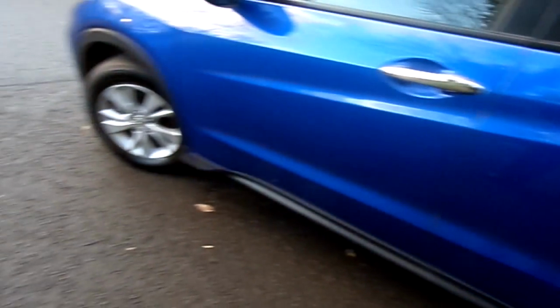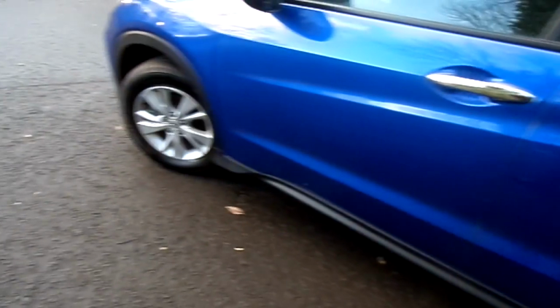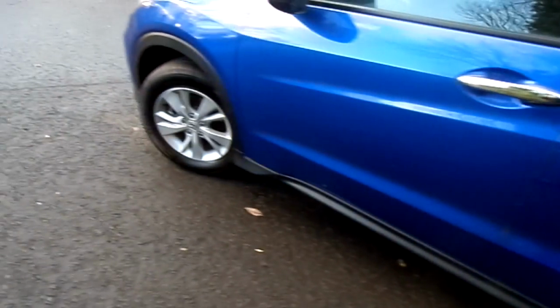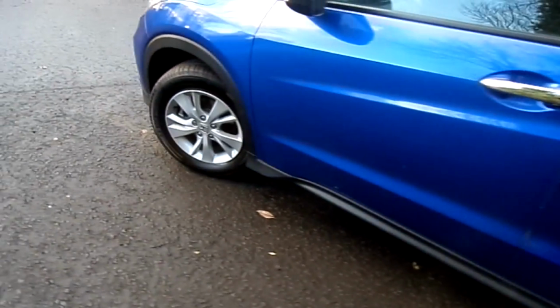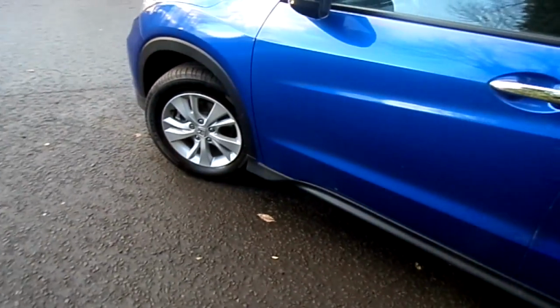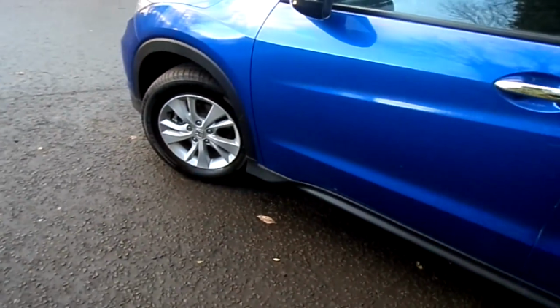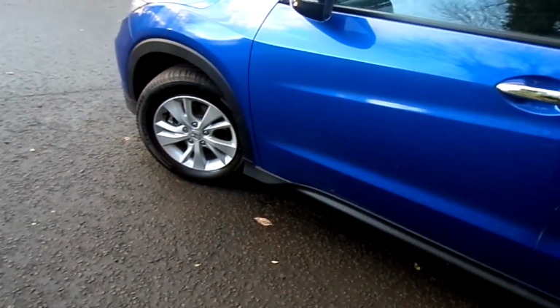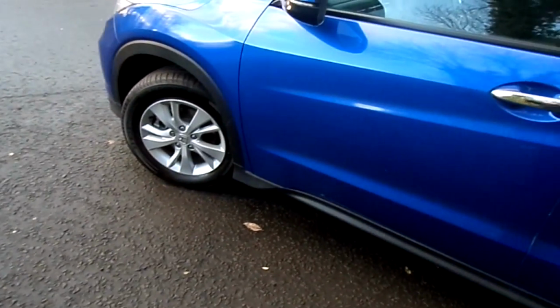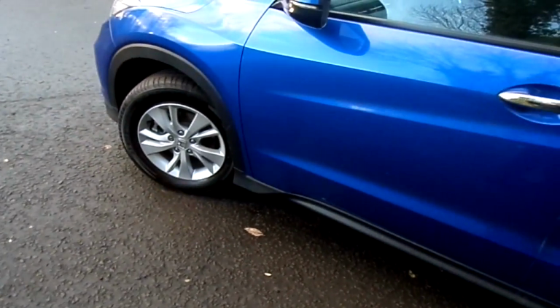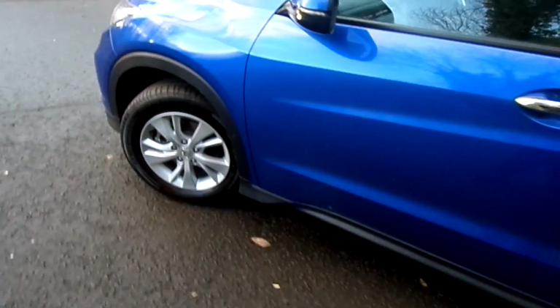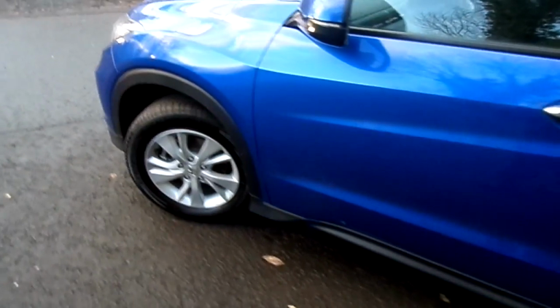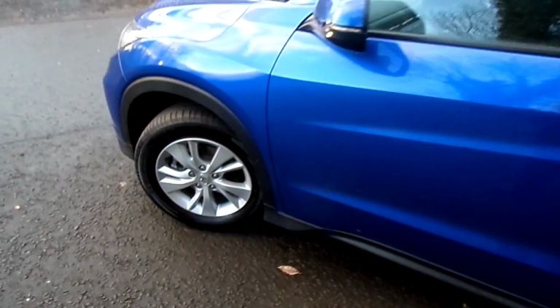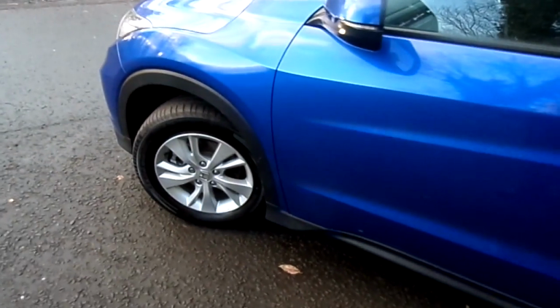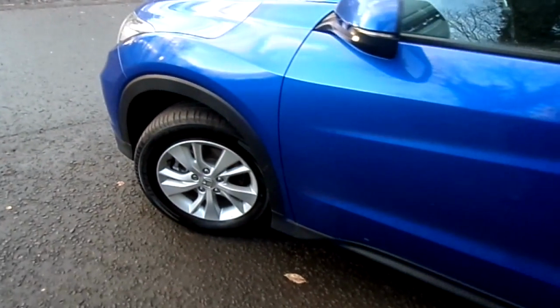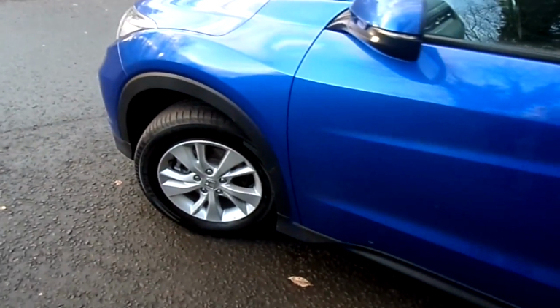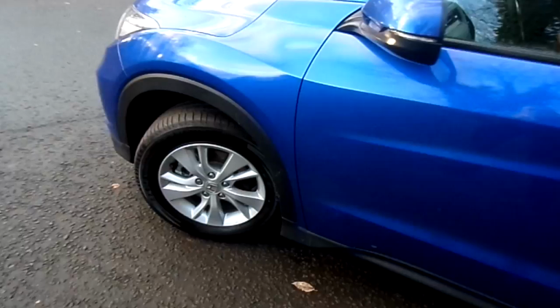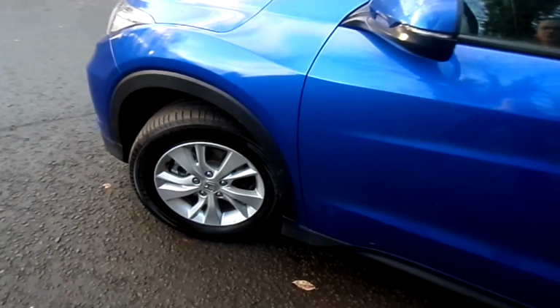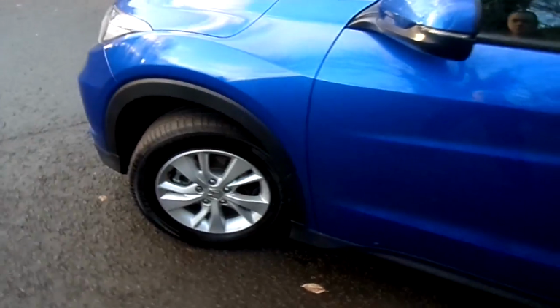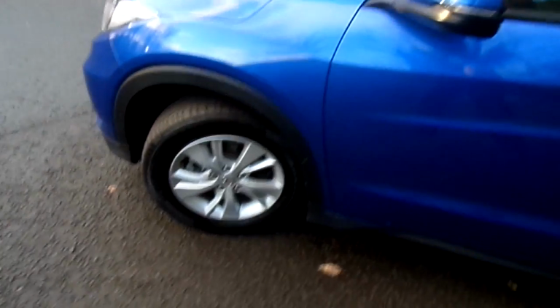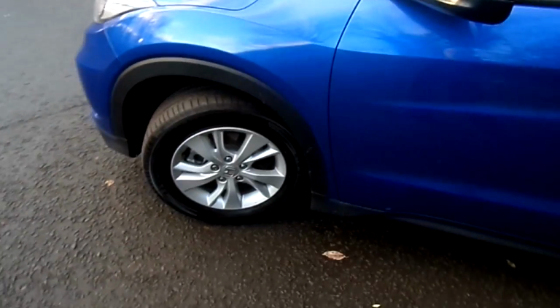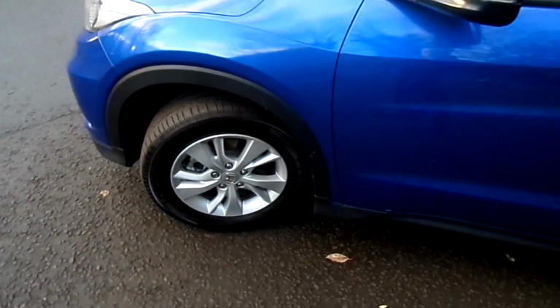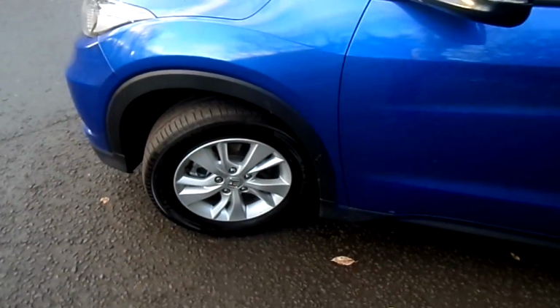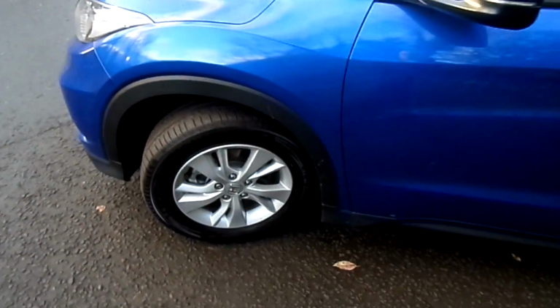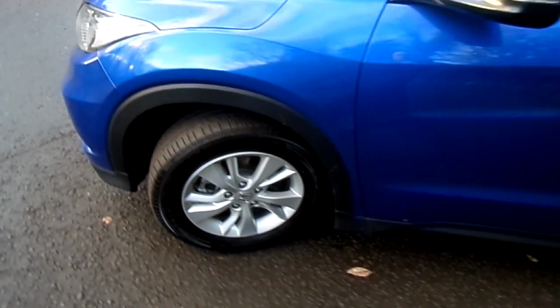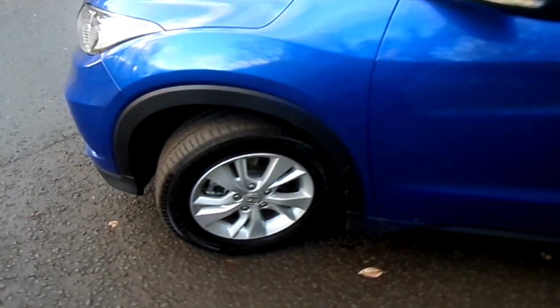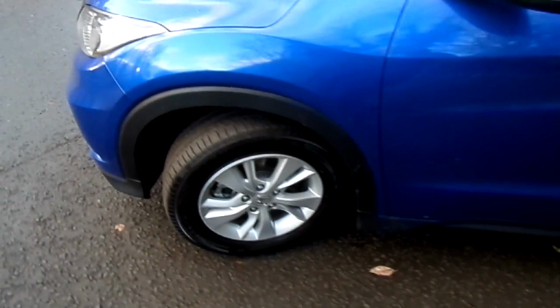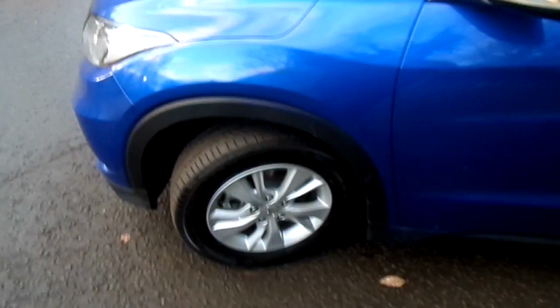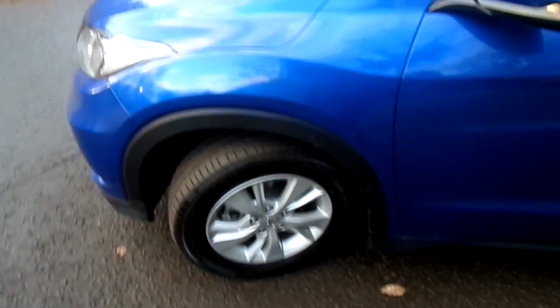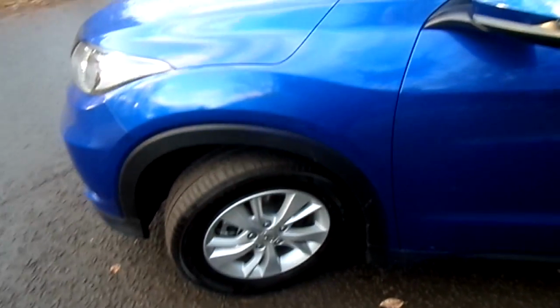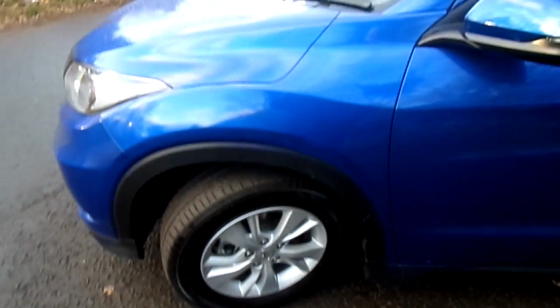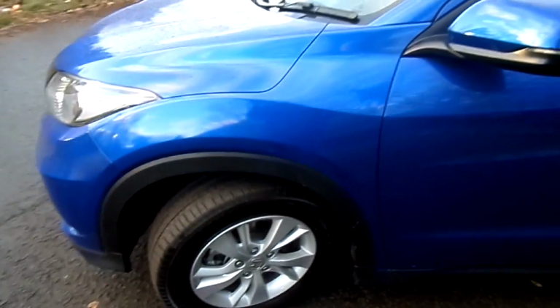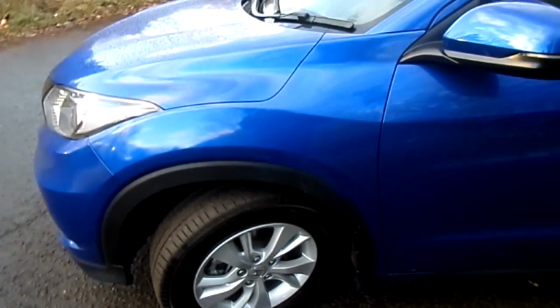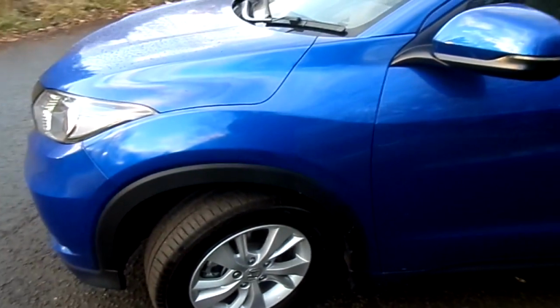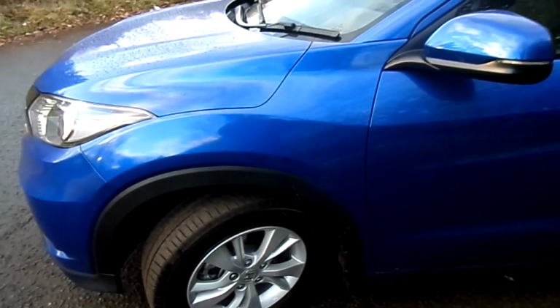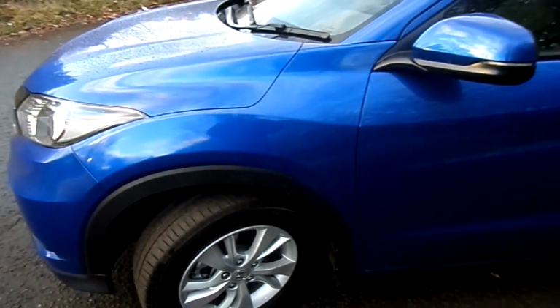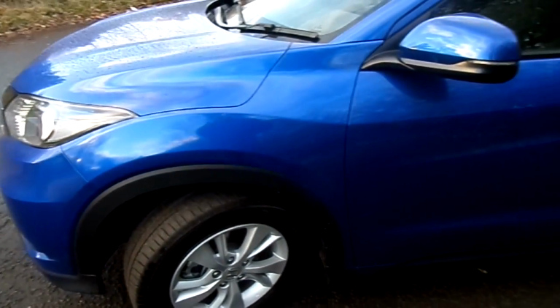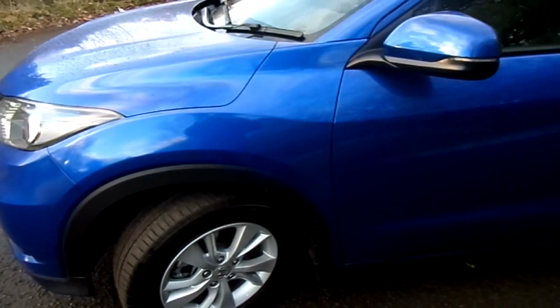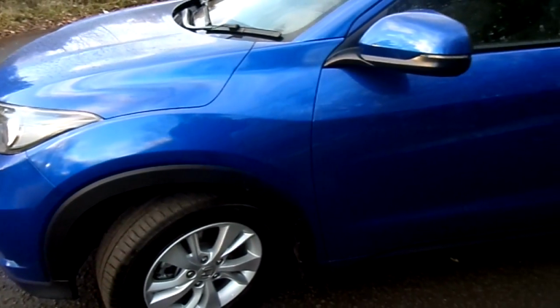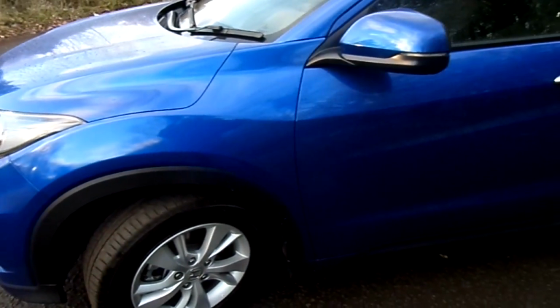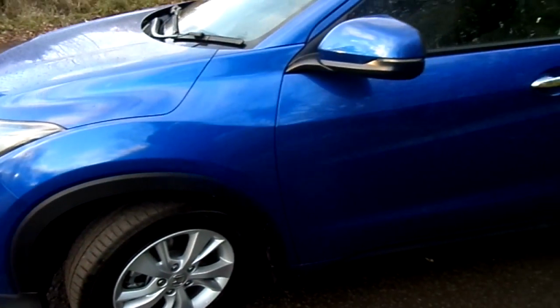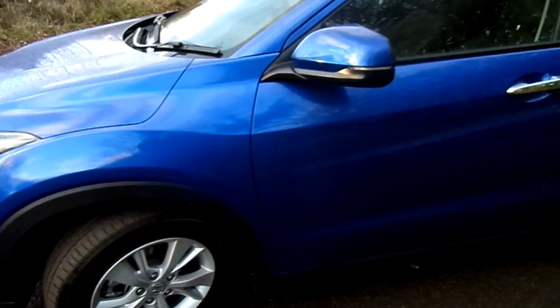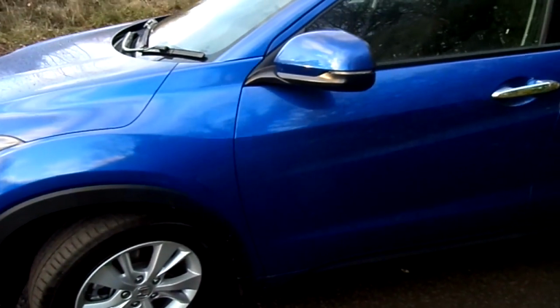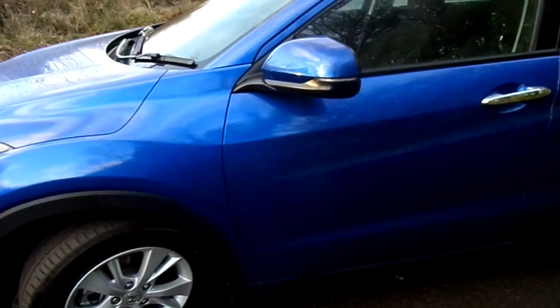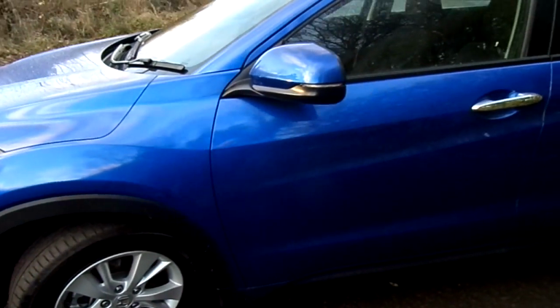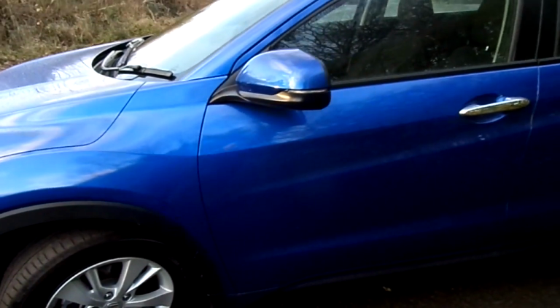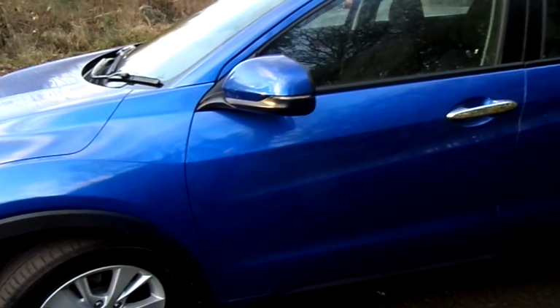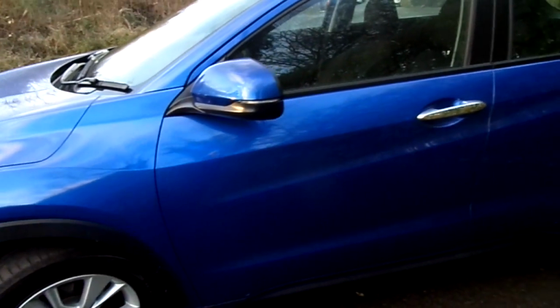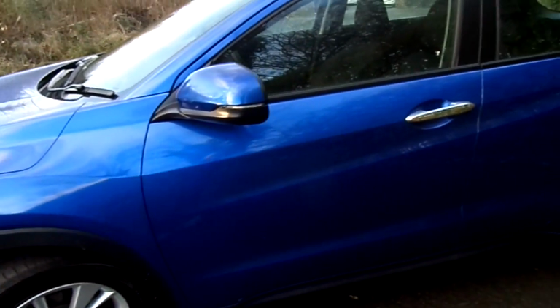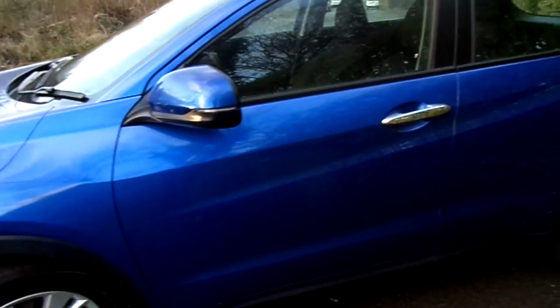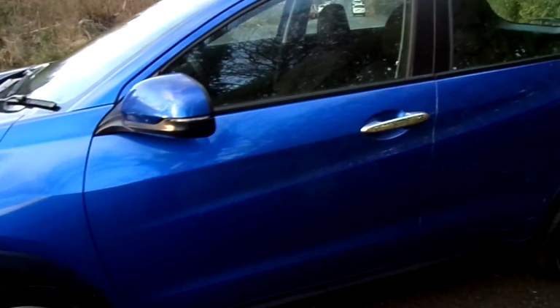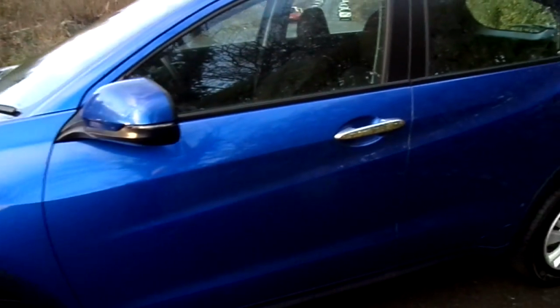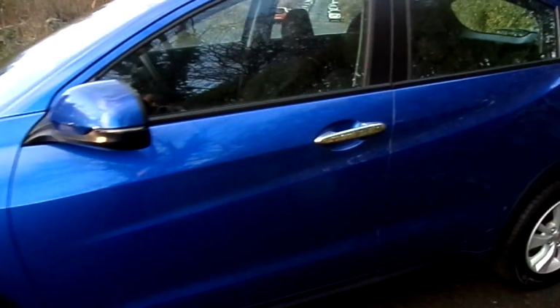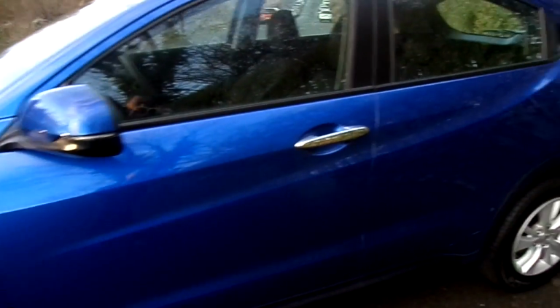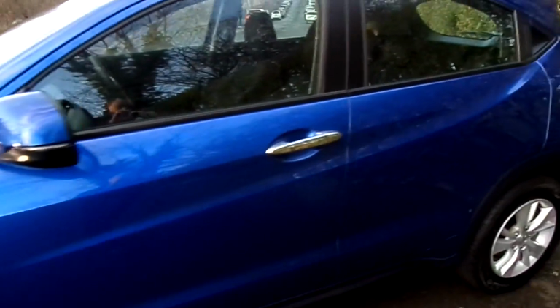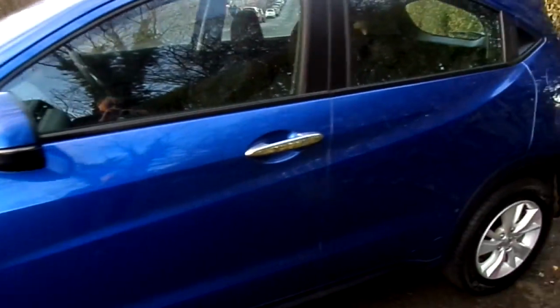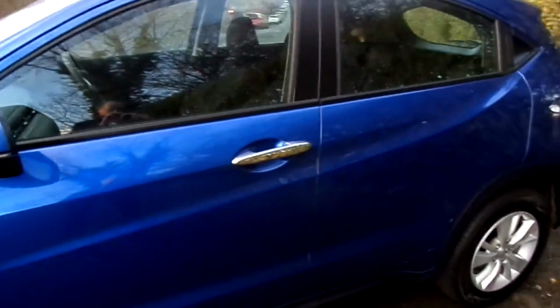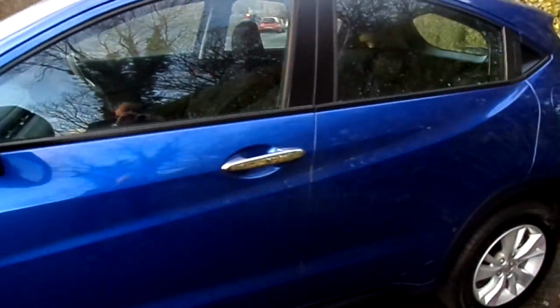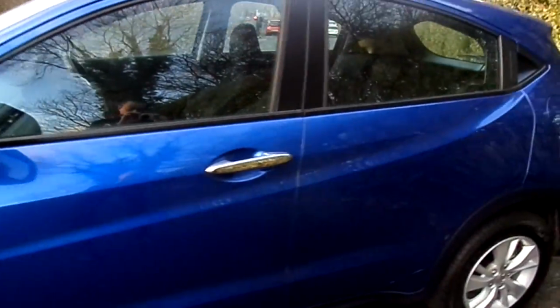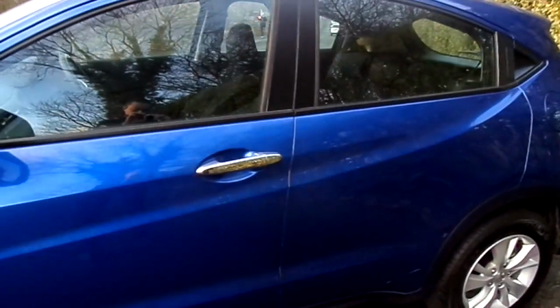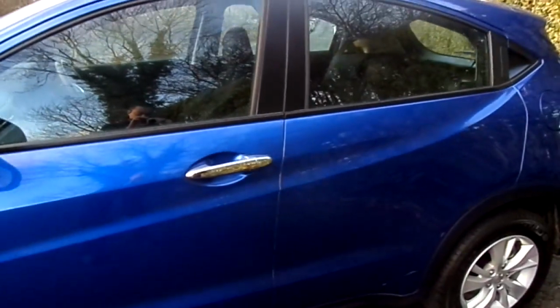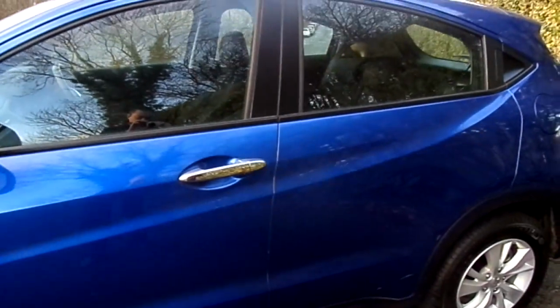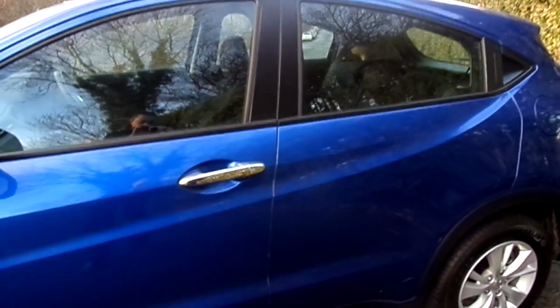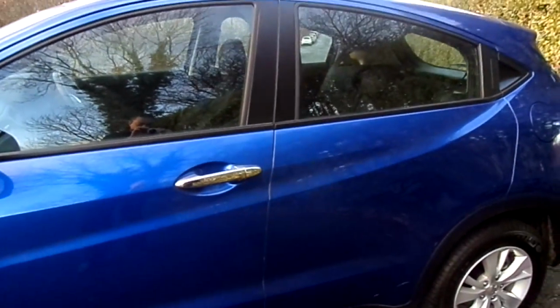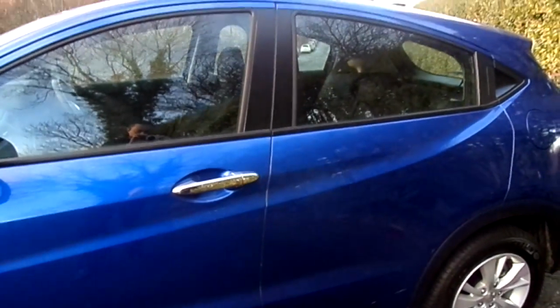If you'd like to view this car or arrange a test drive, please call us on 01786 406 200. Thank you.